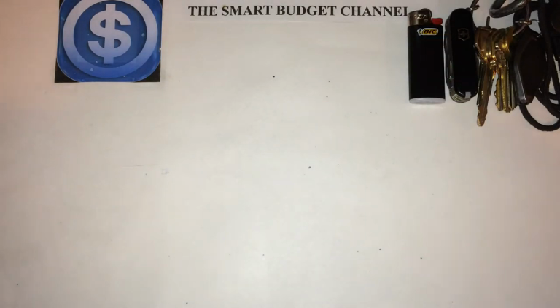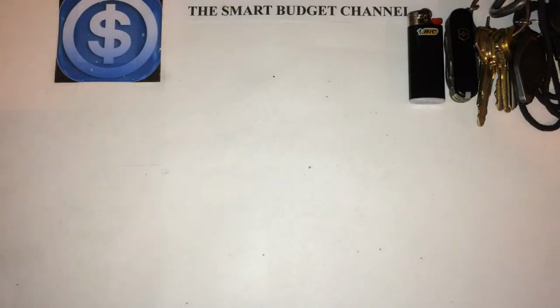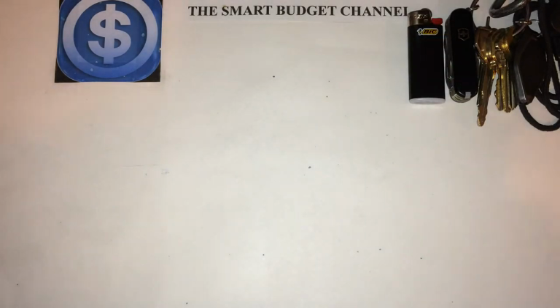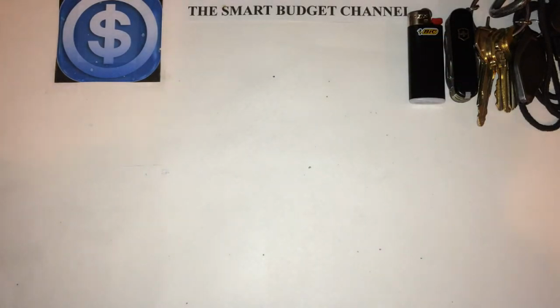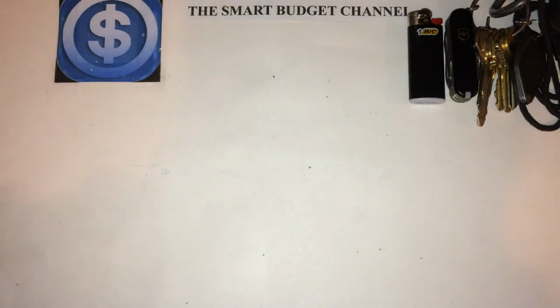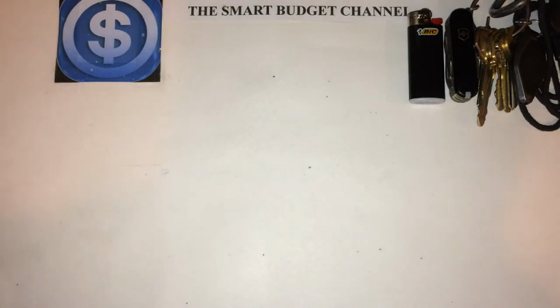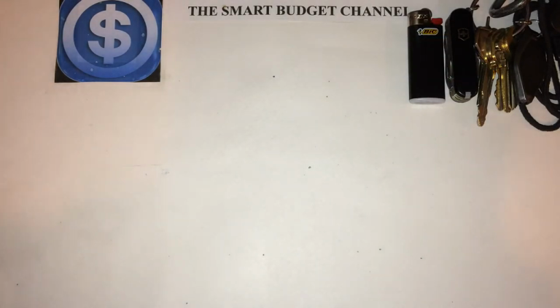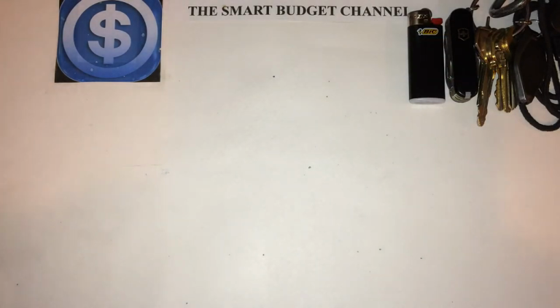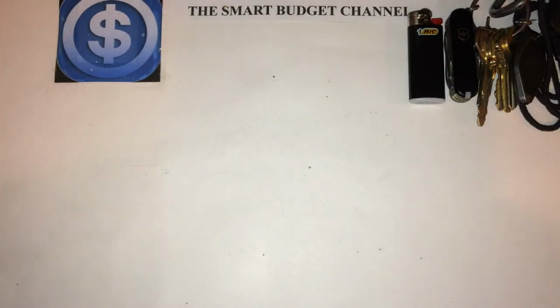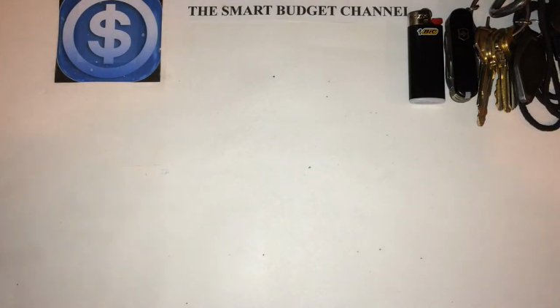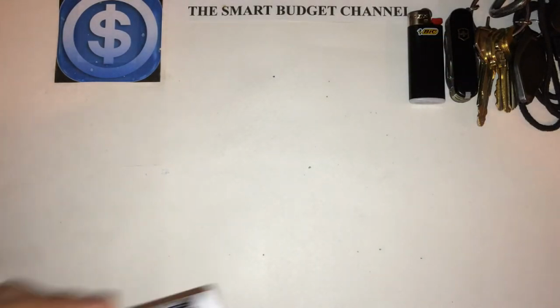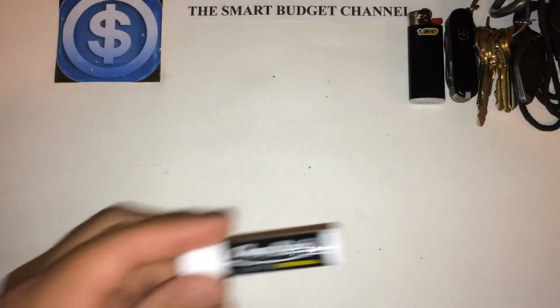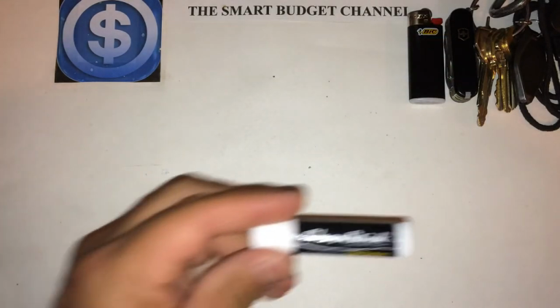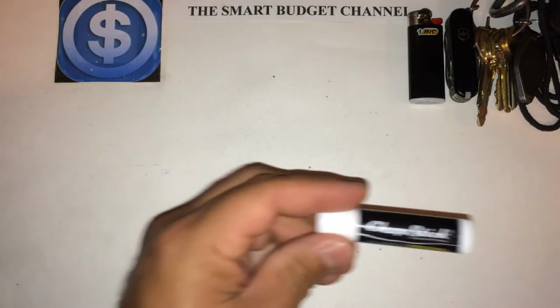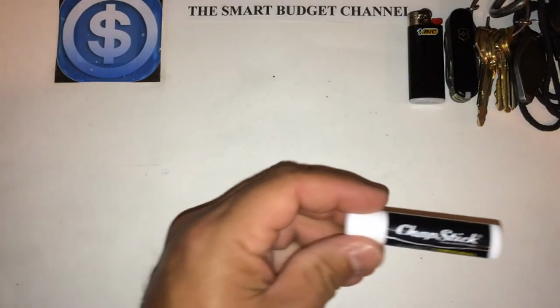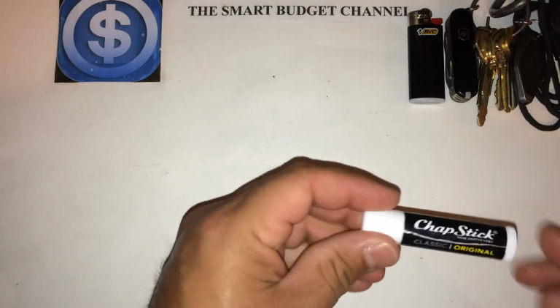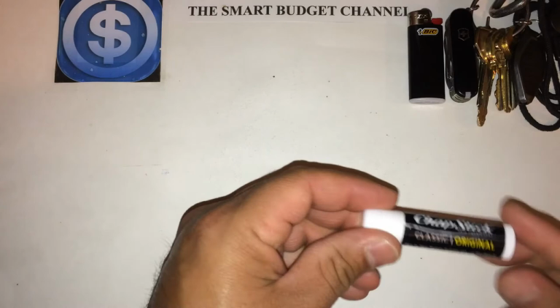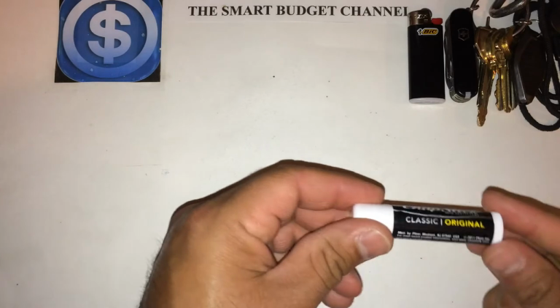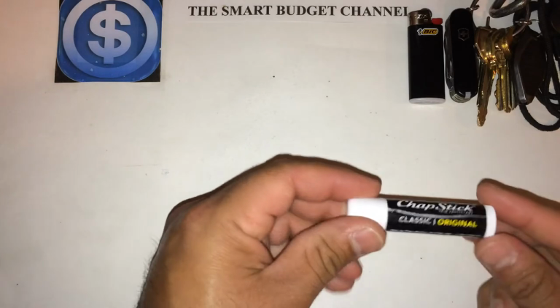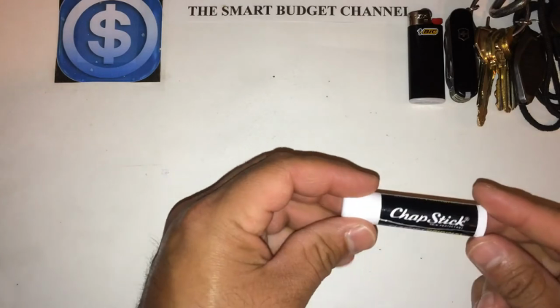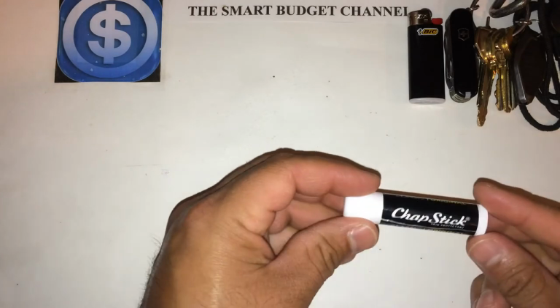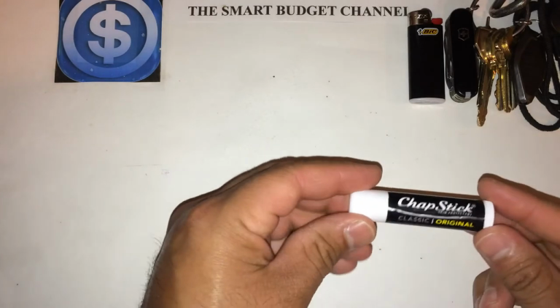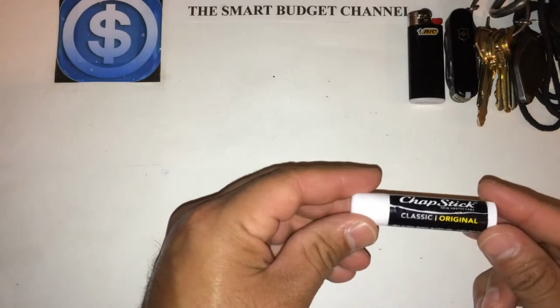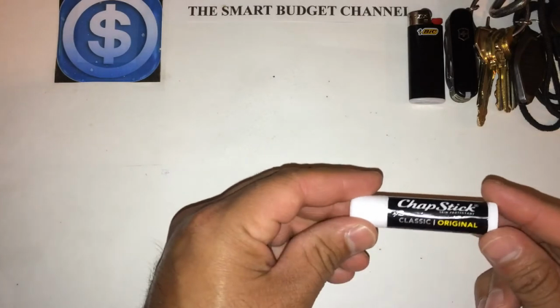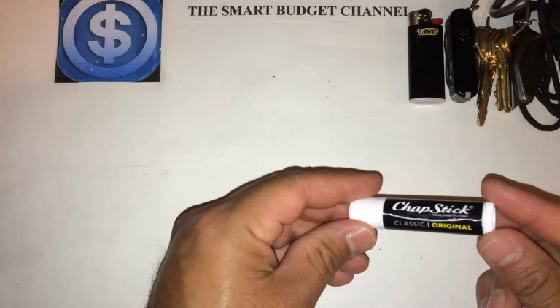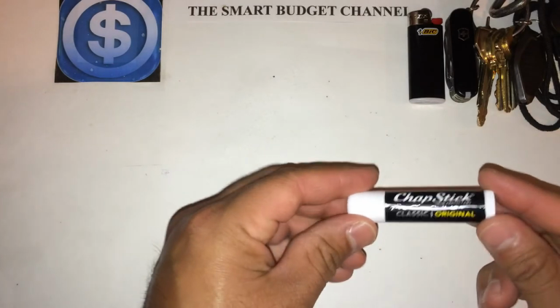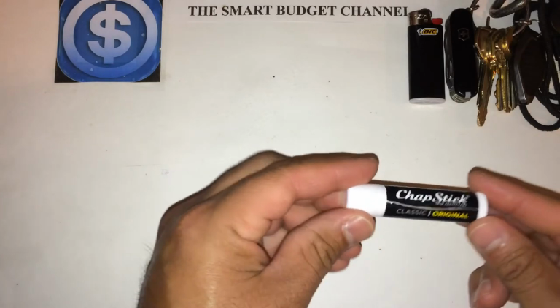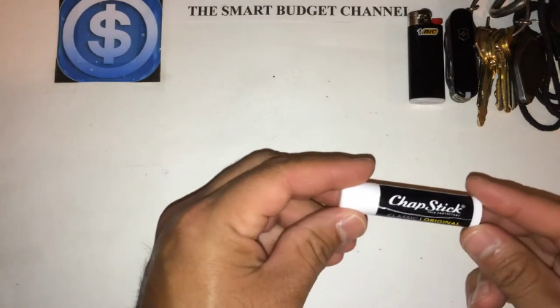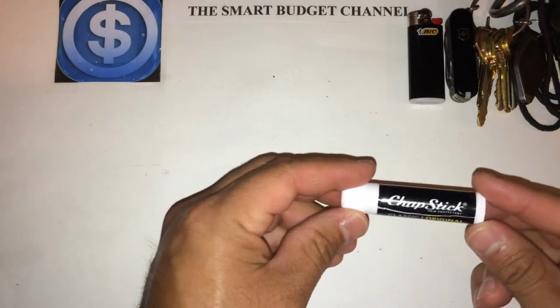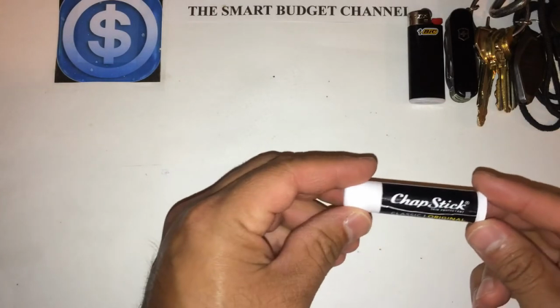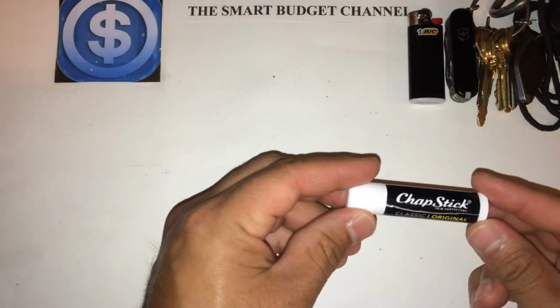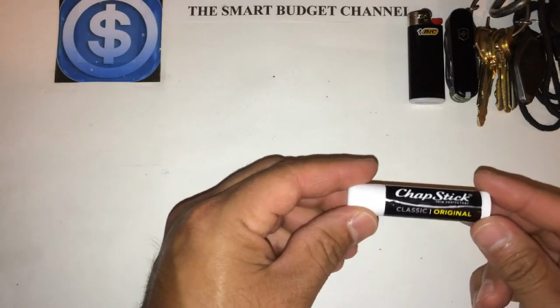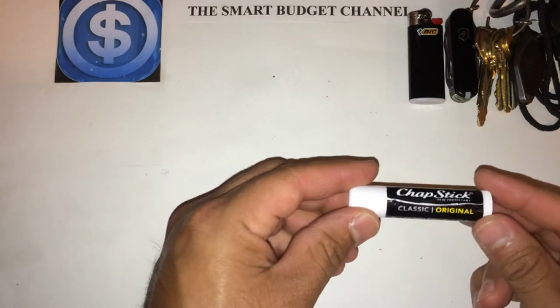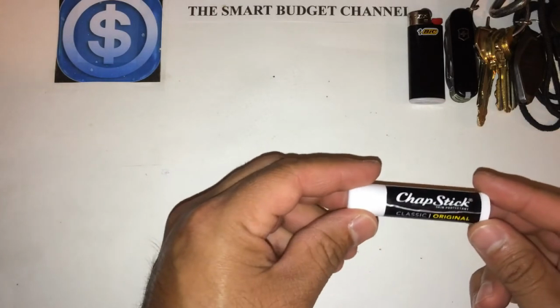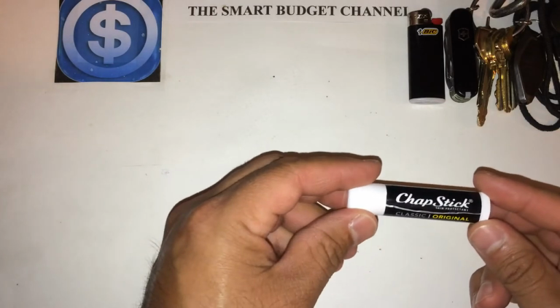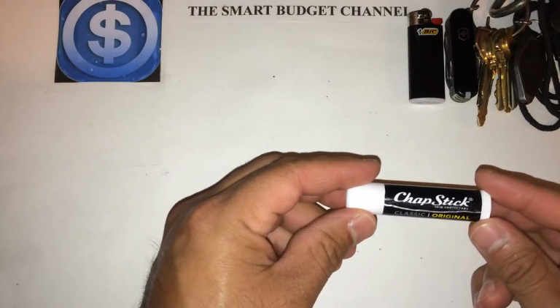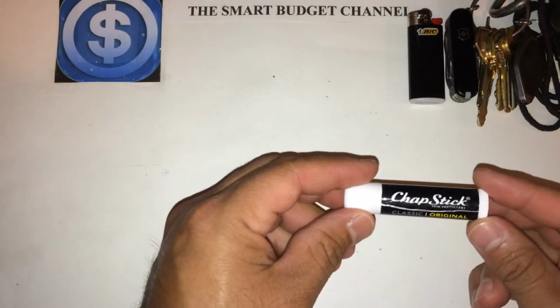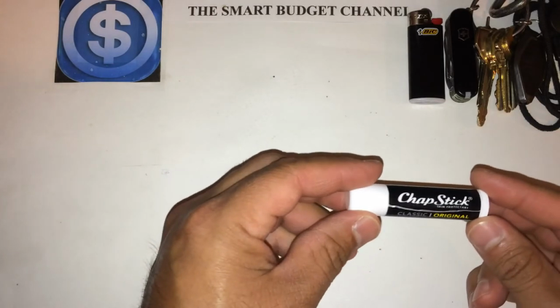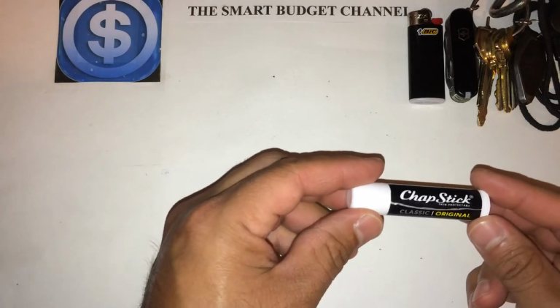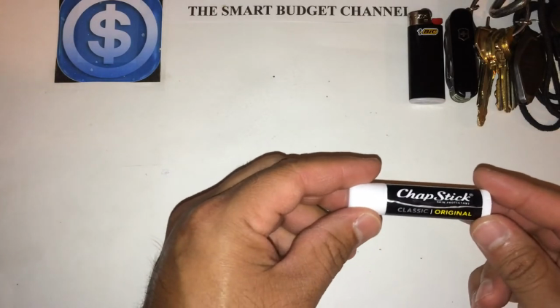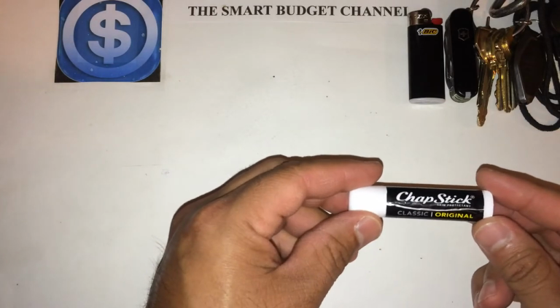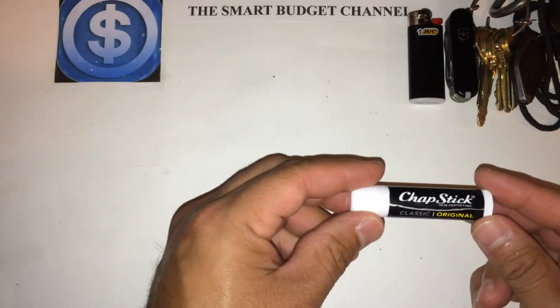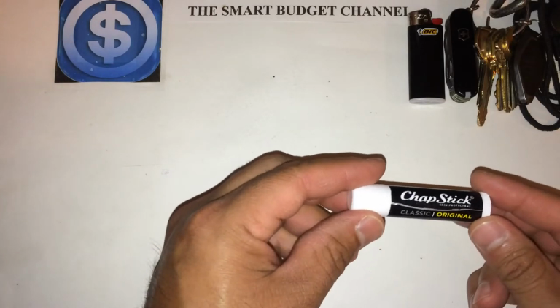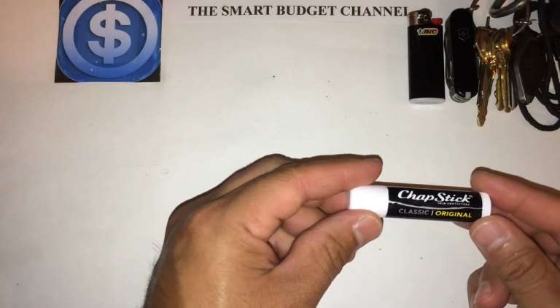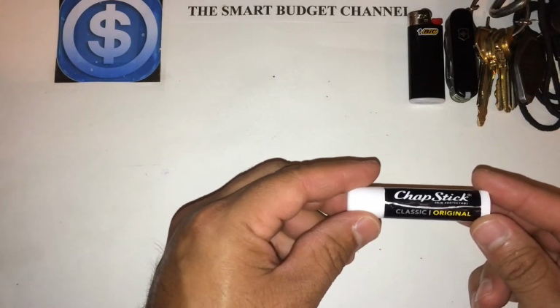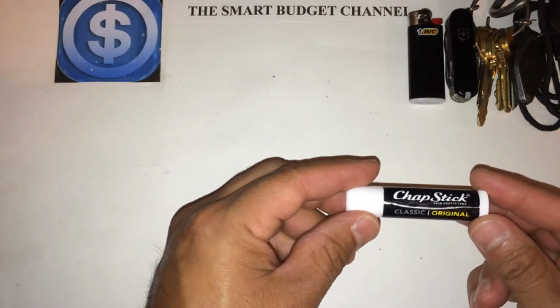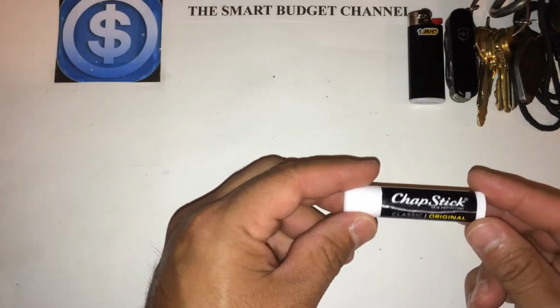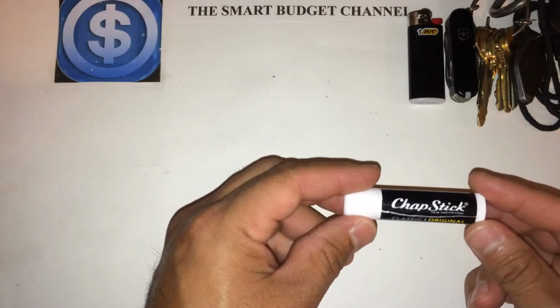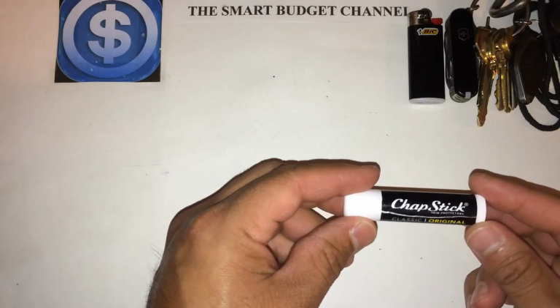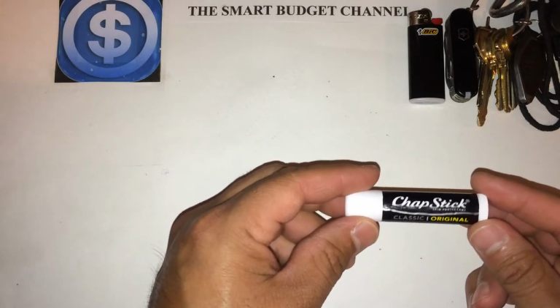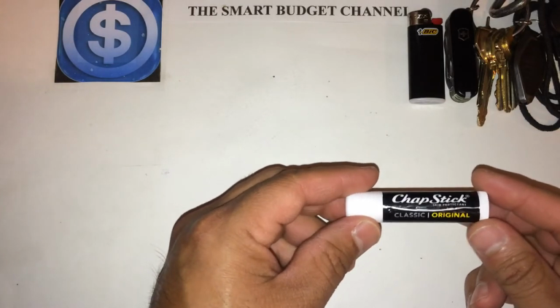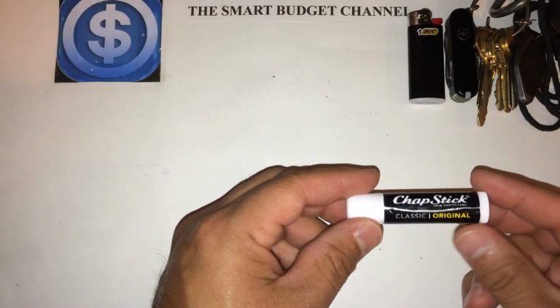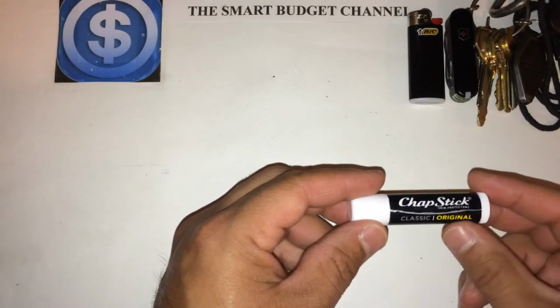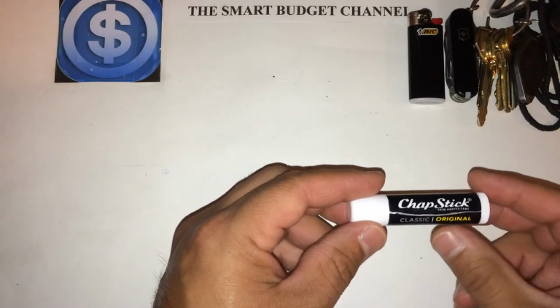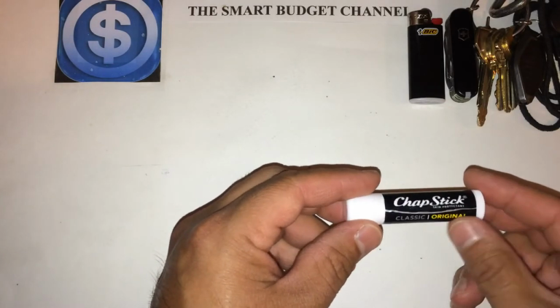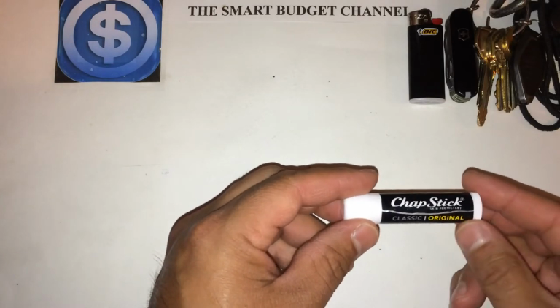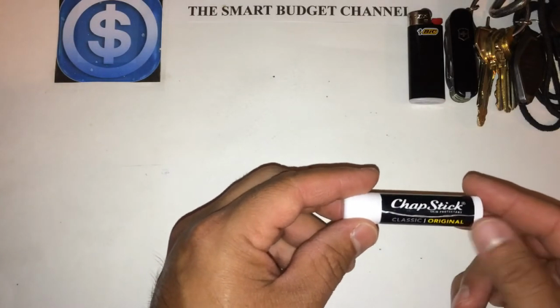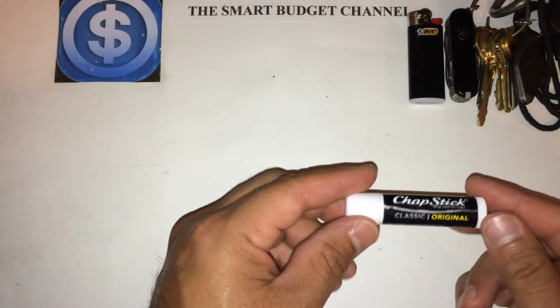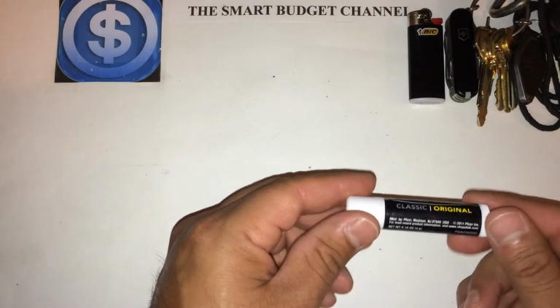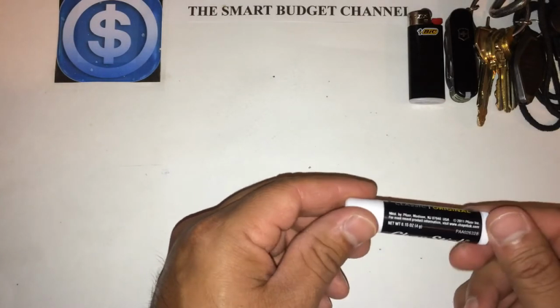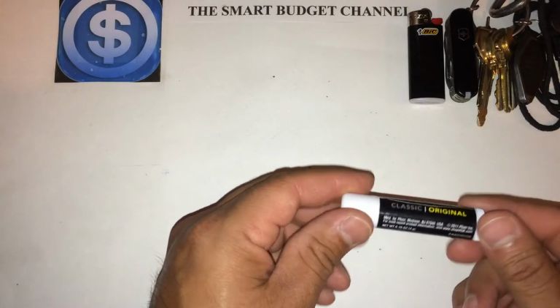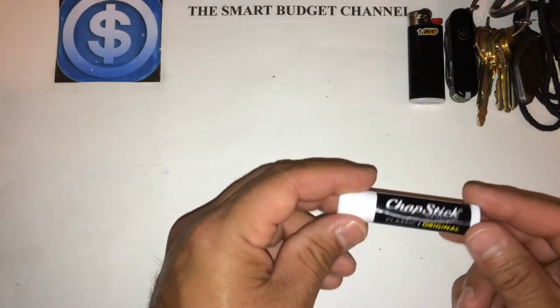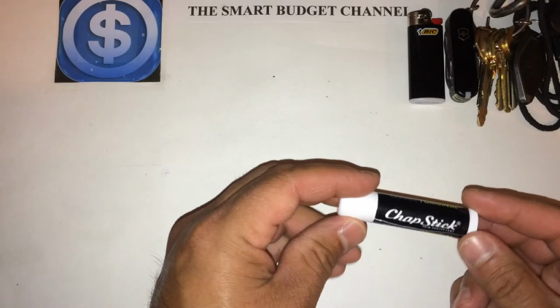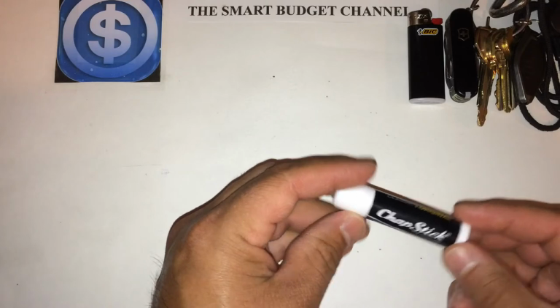Of course I like to carry chapstick — I mix this up too. Right now I've got the classic original chapstick.